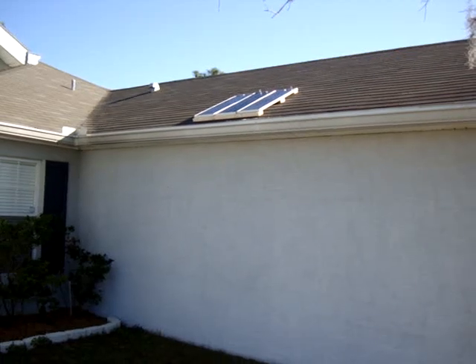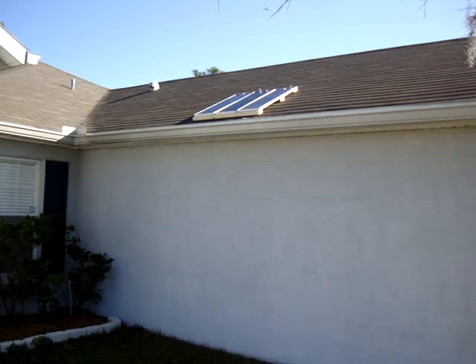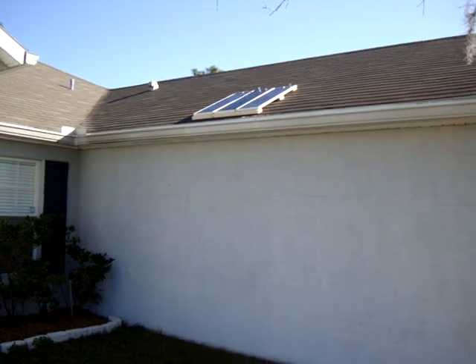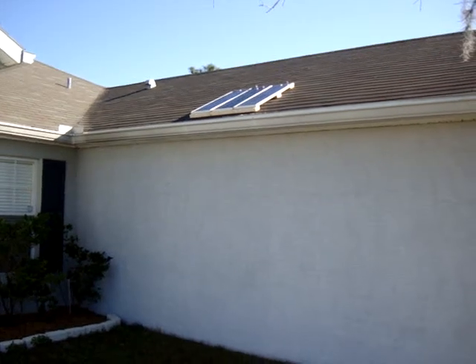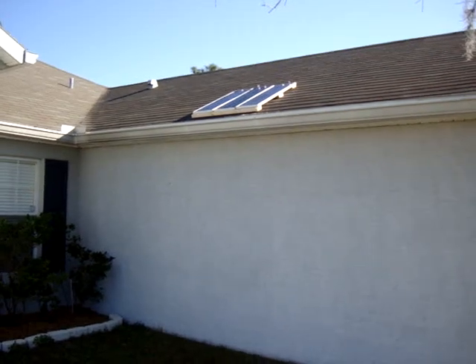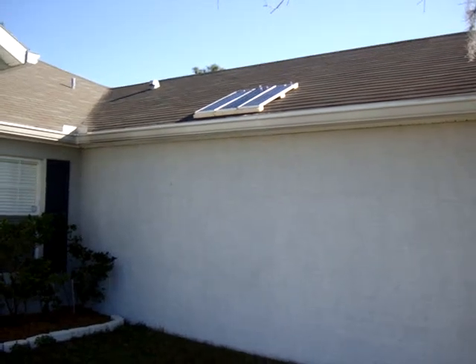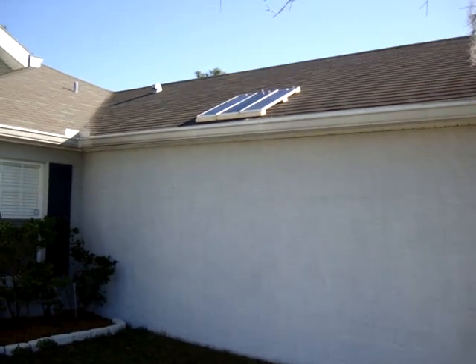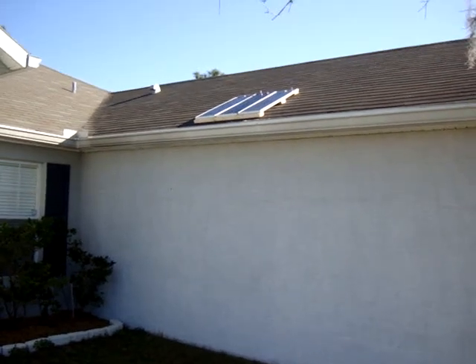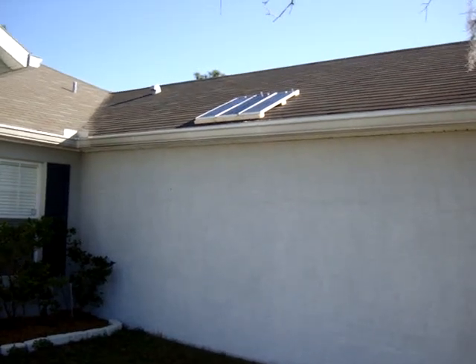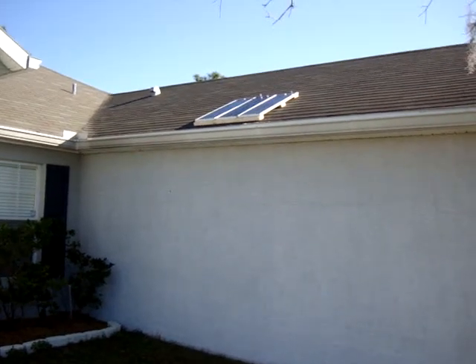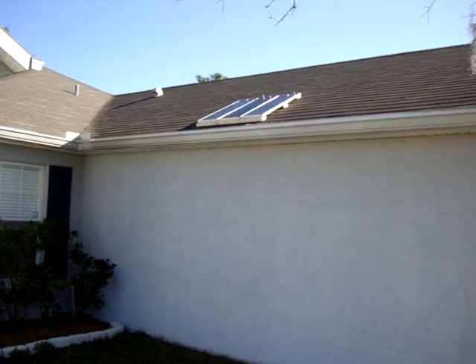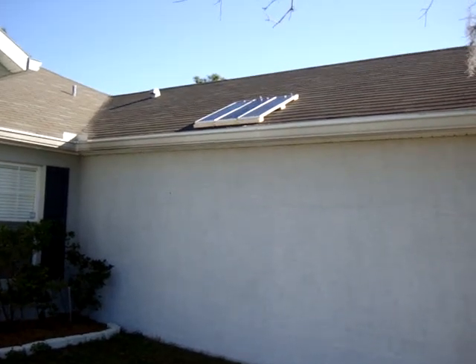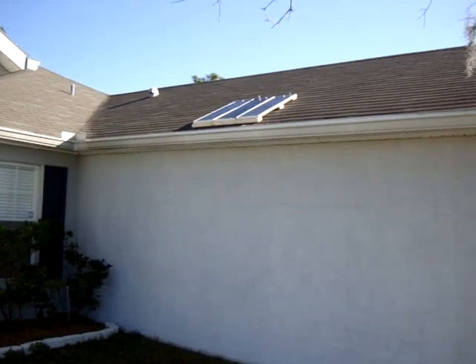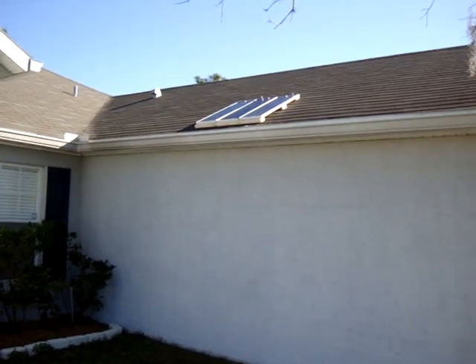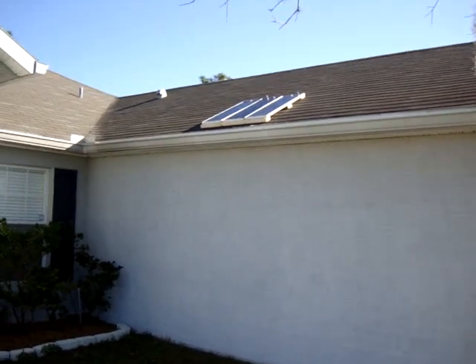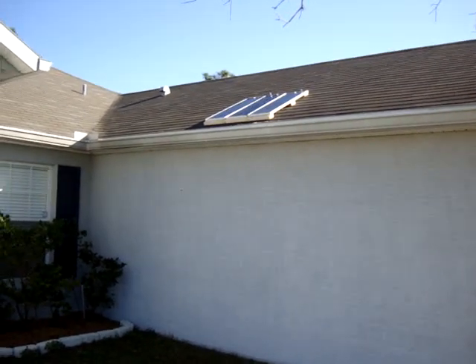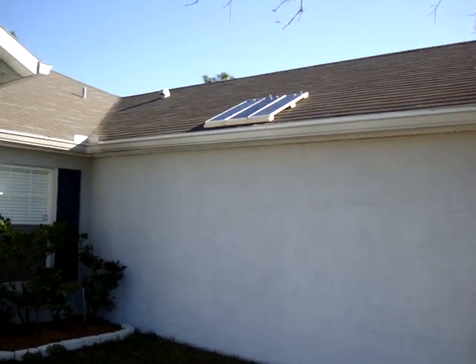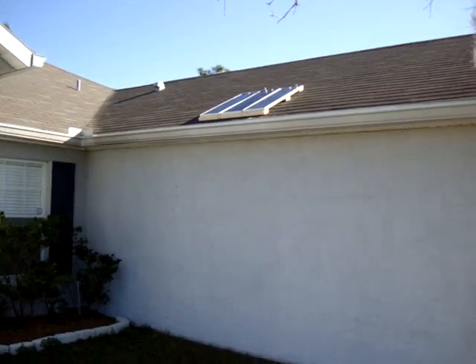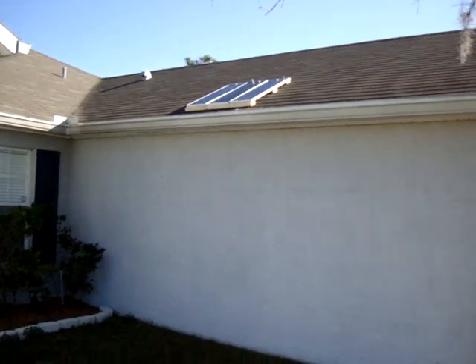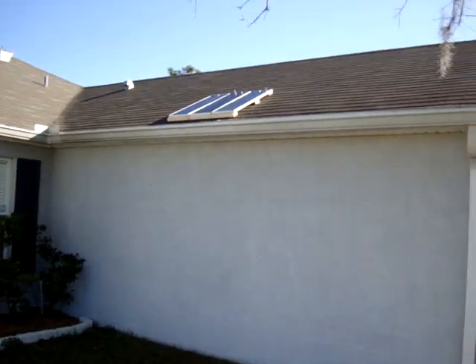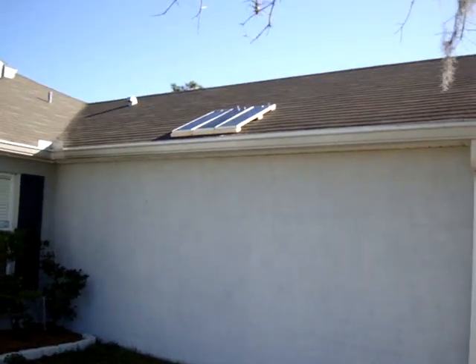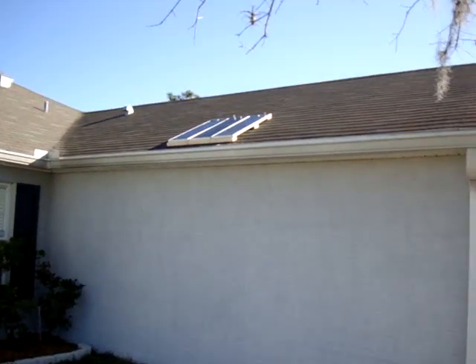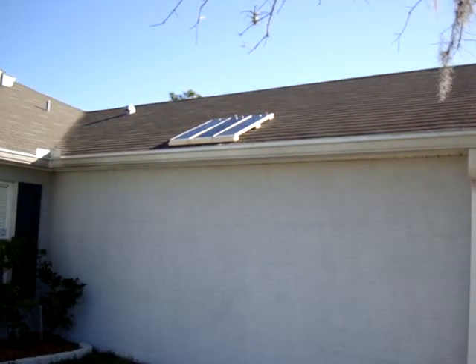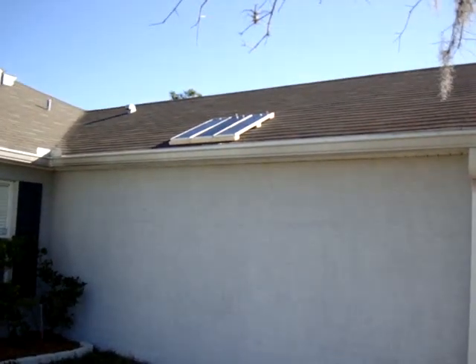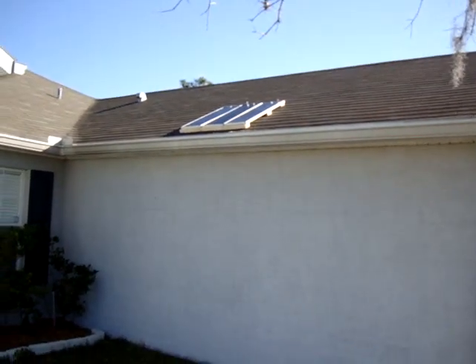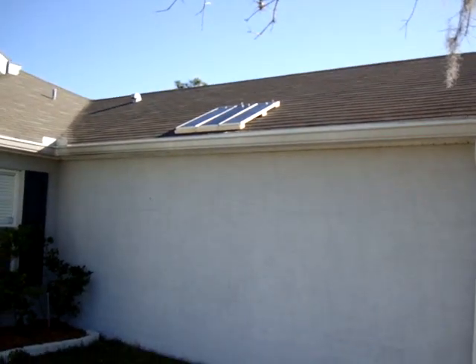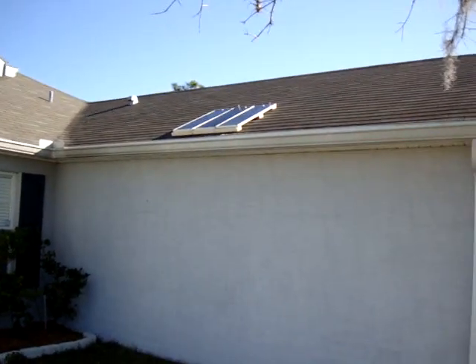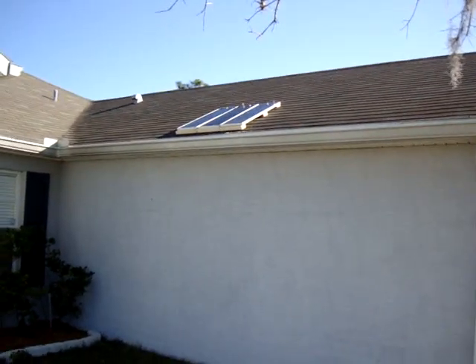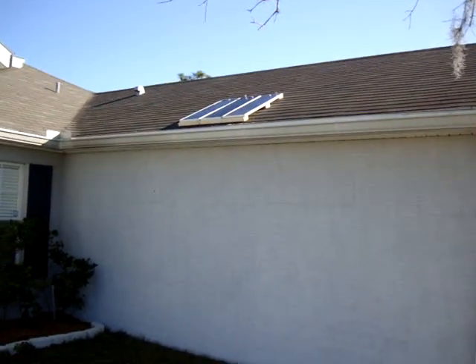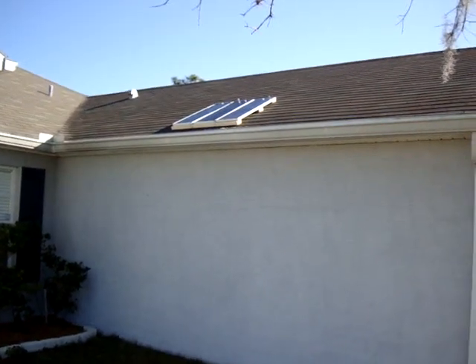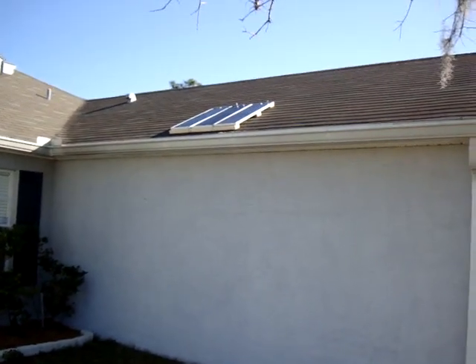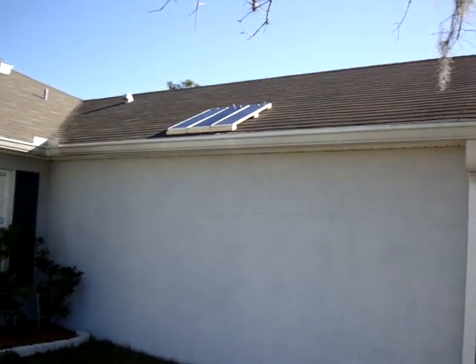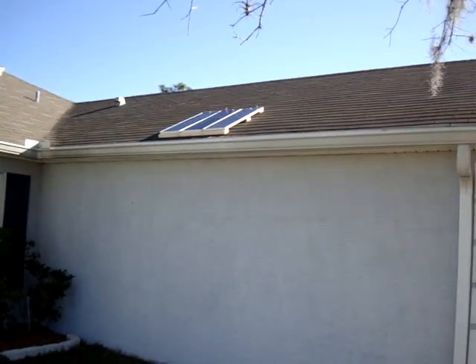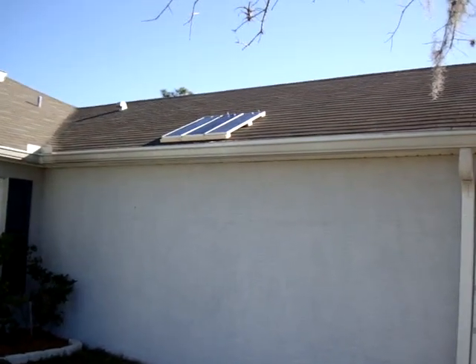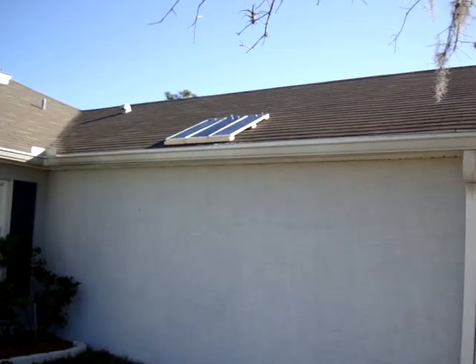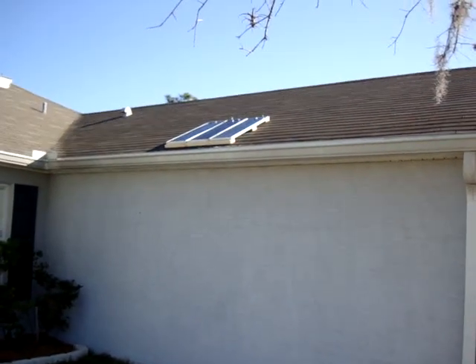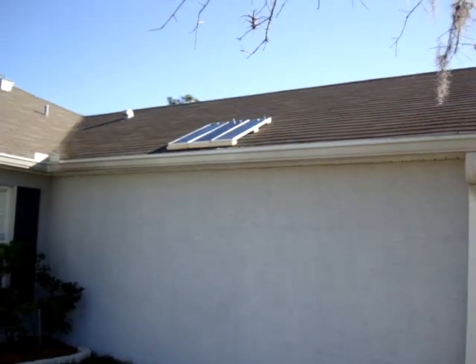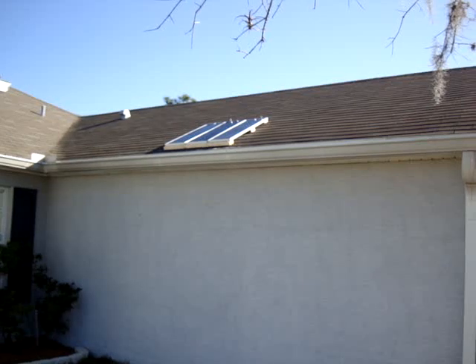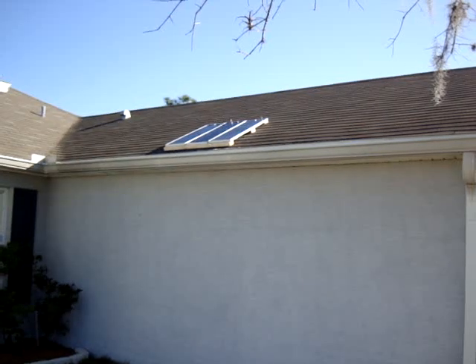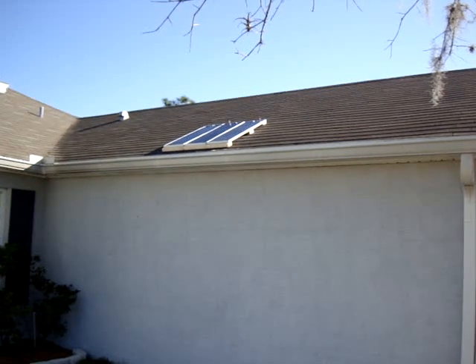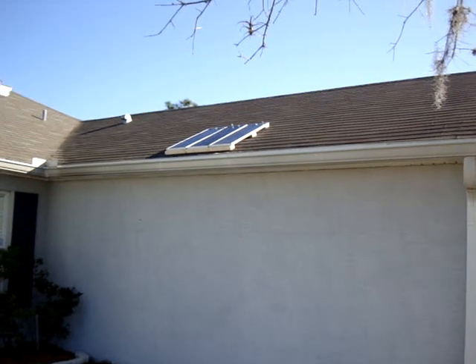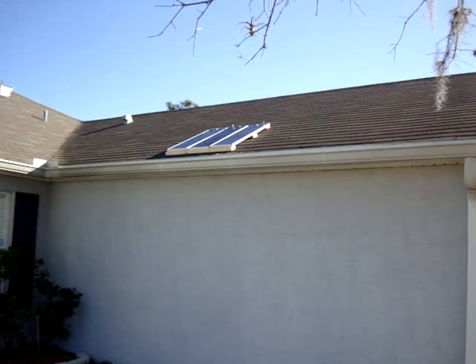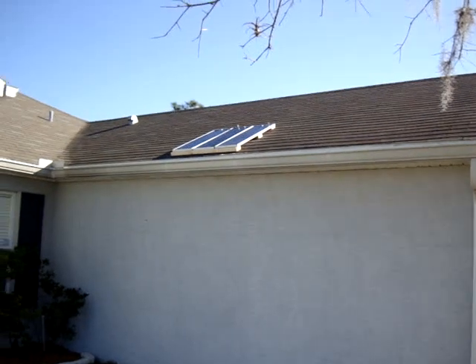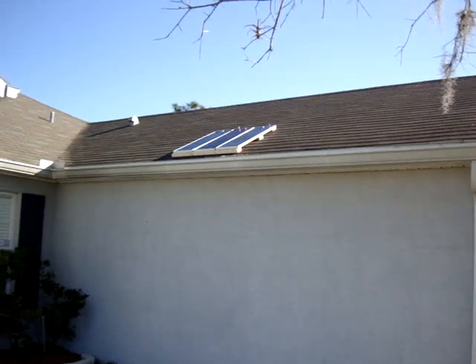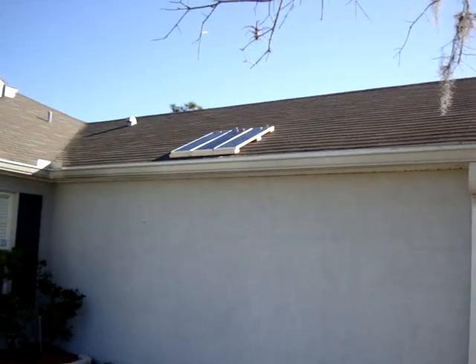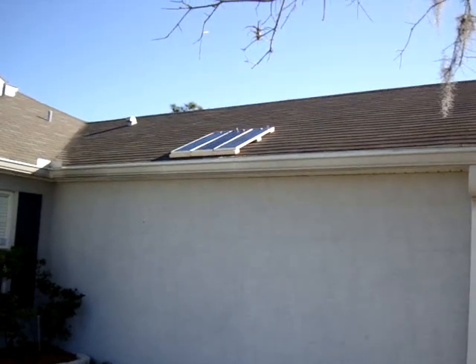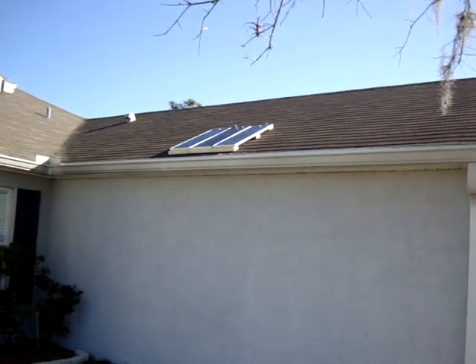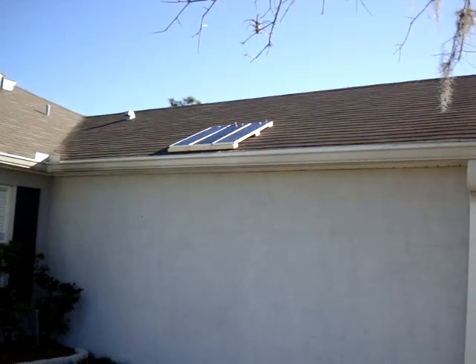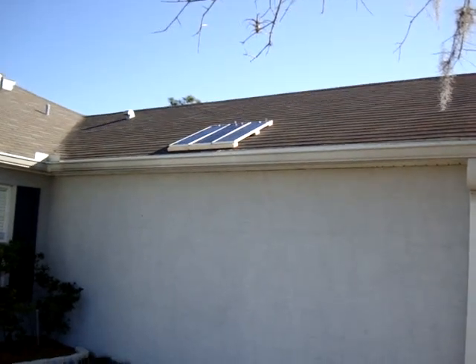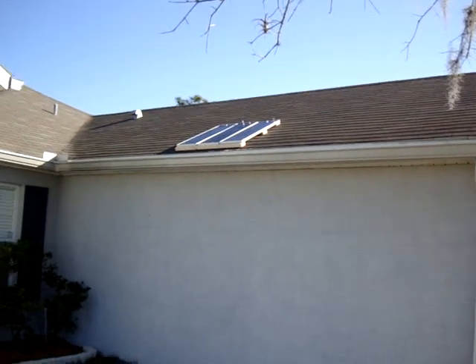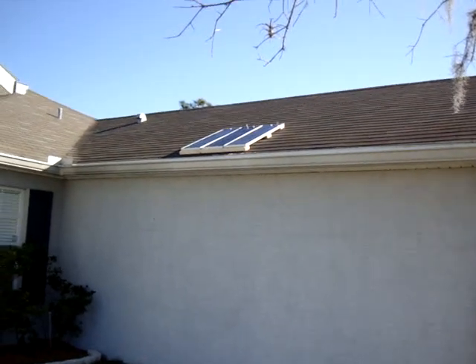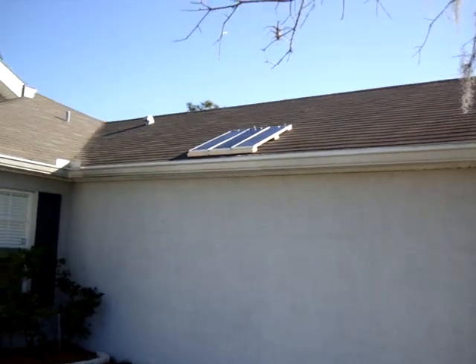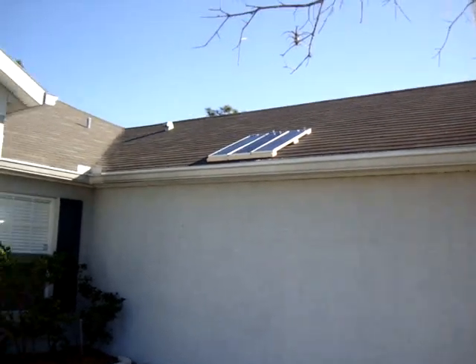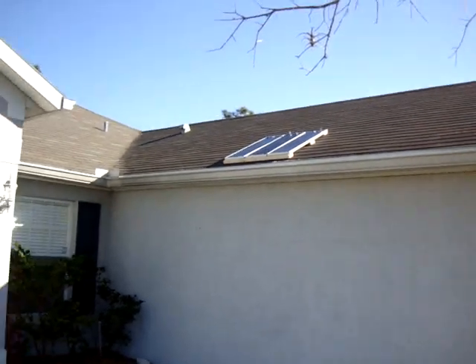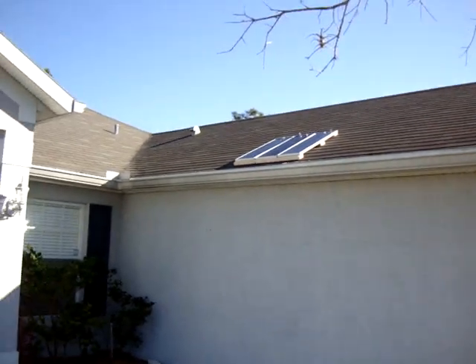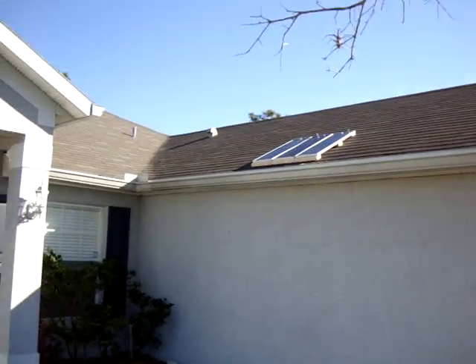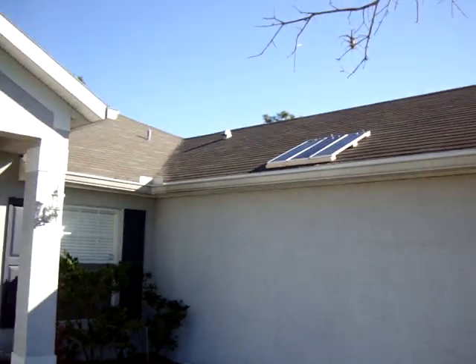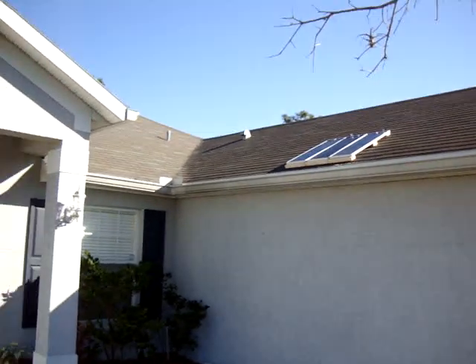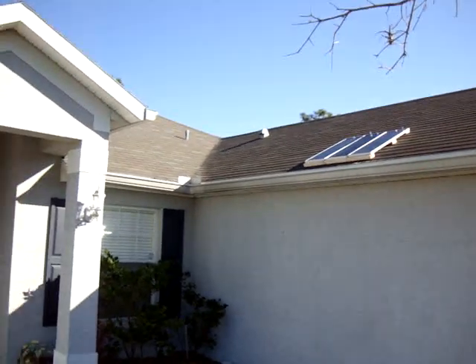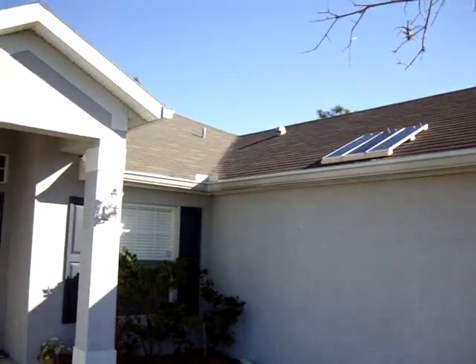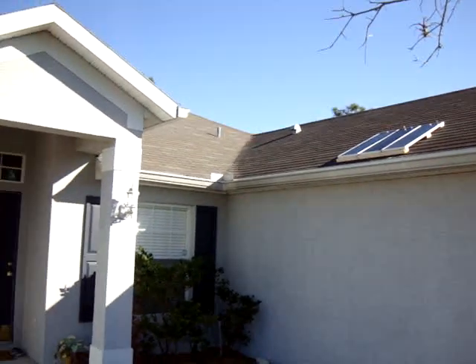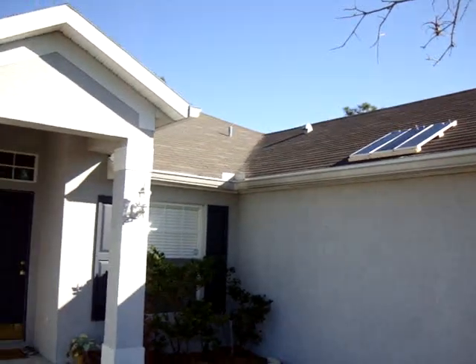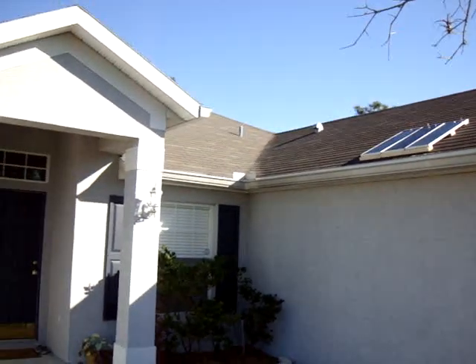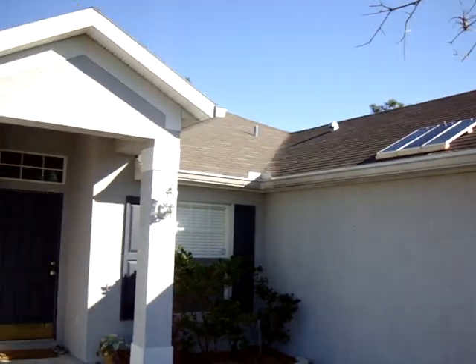Hey guys, this is Pete again from MixCat. There's the three-panel solar cell that I have mounted on the roof that I installed yesterday.